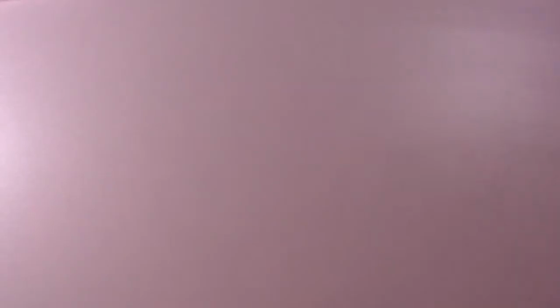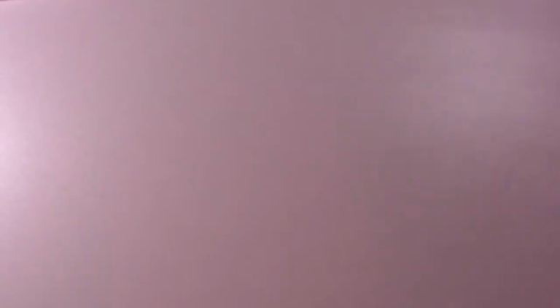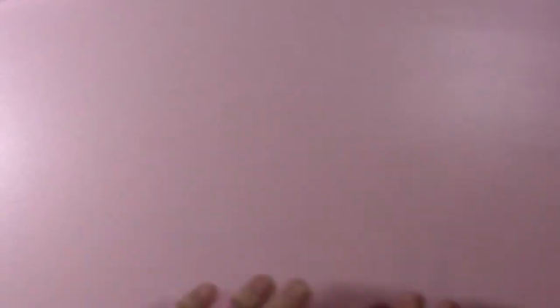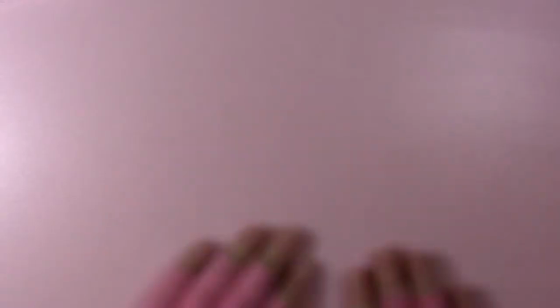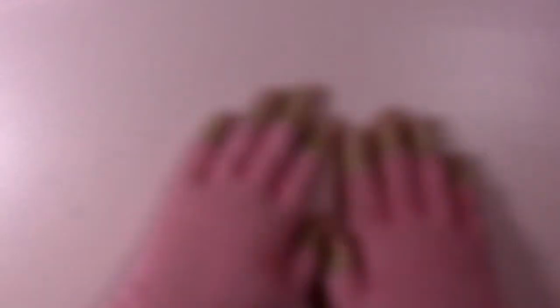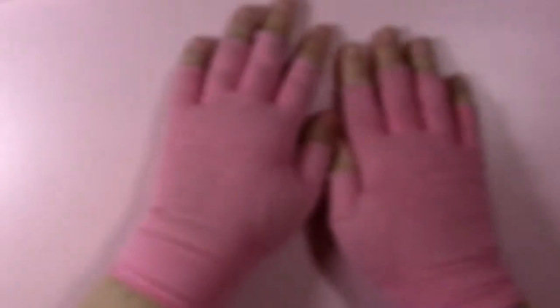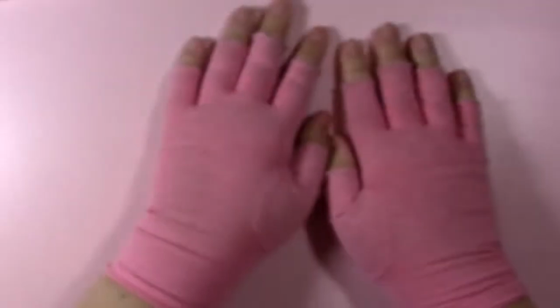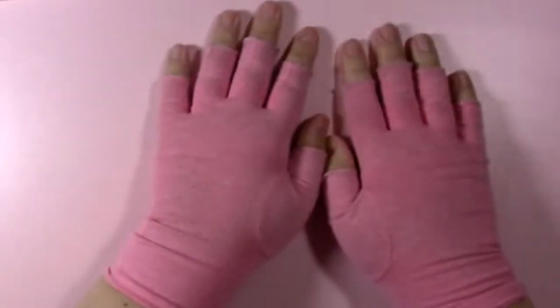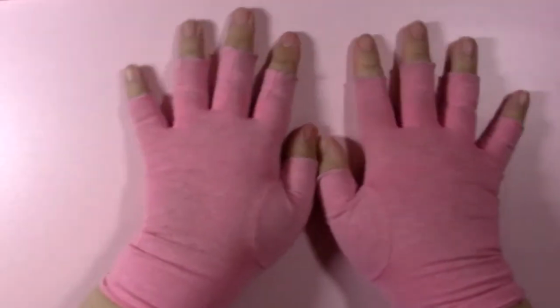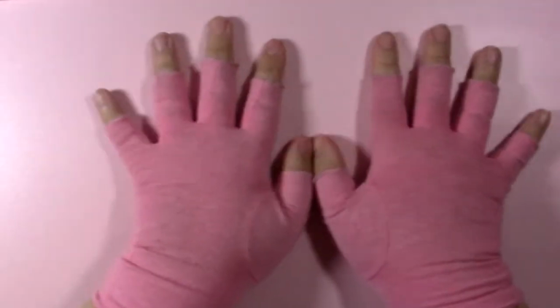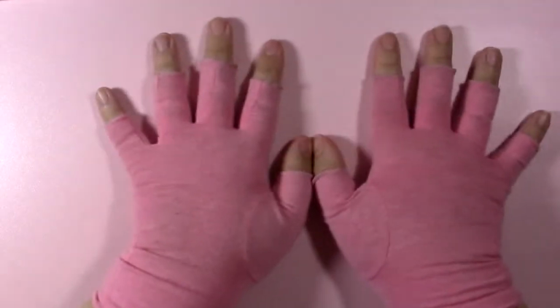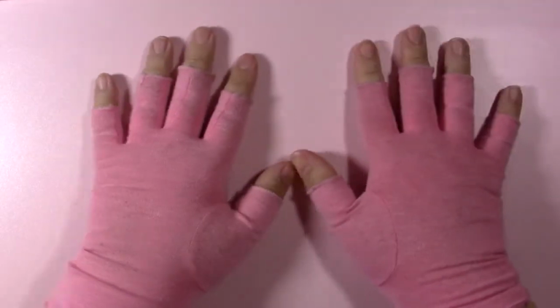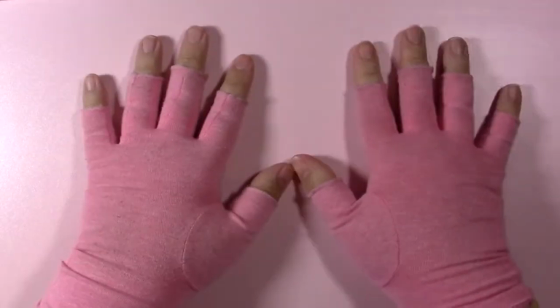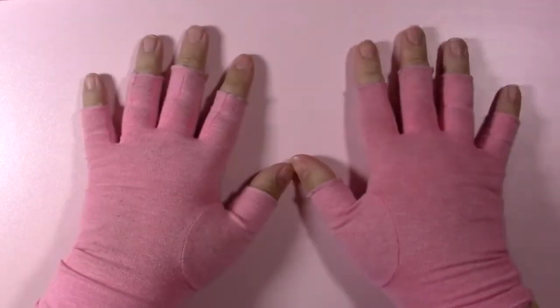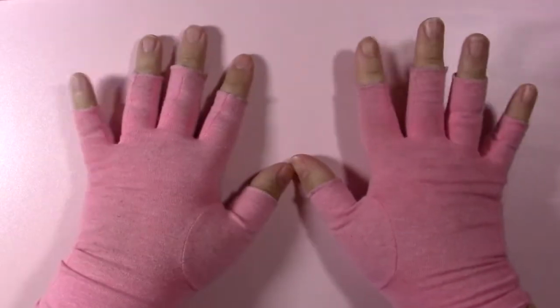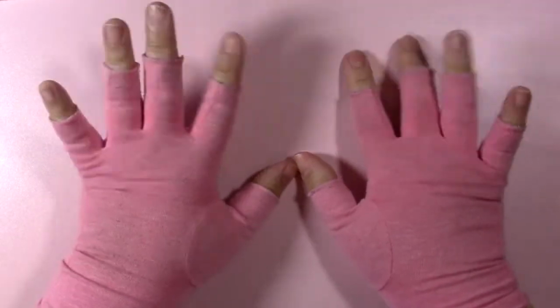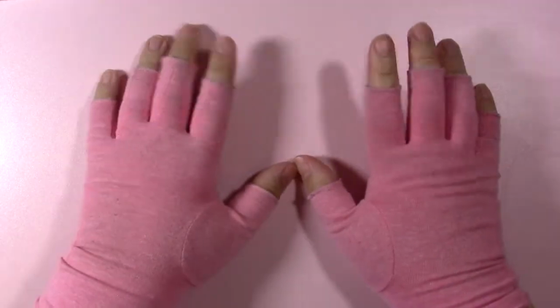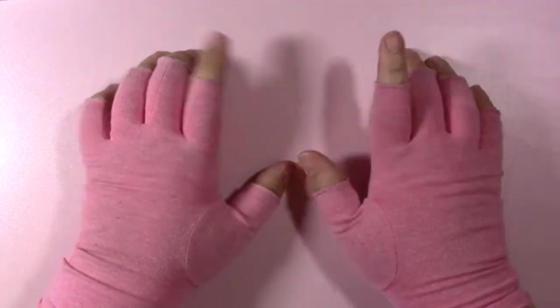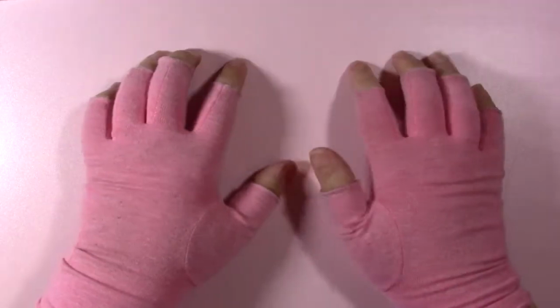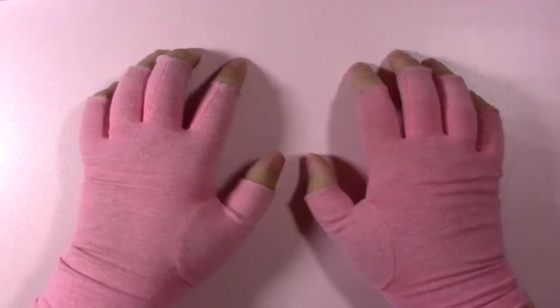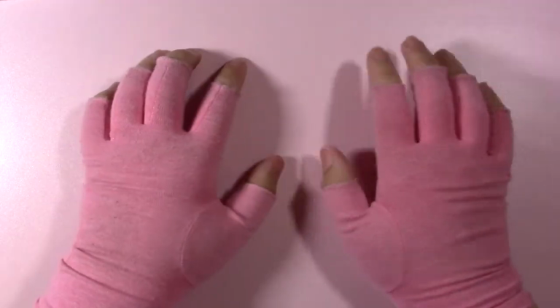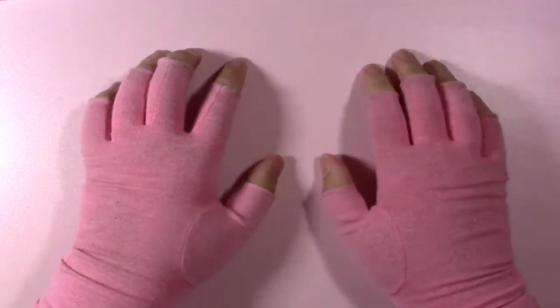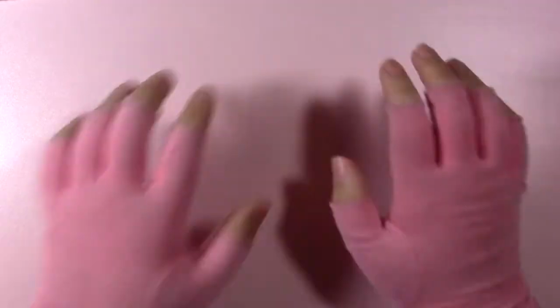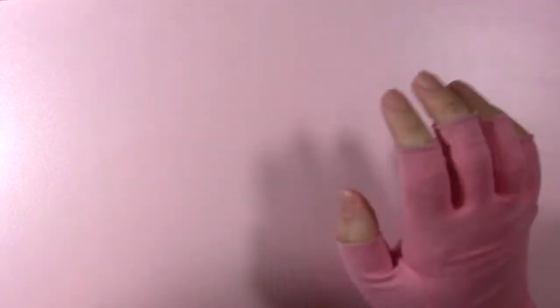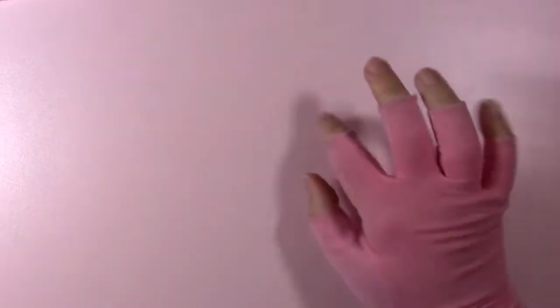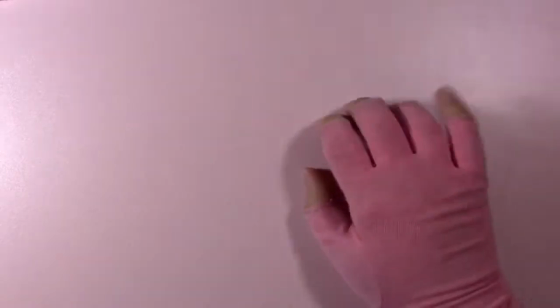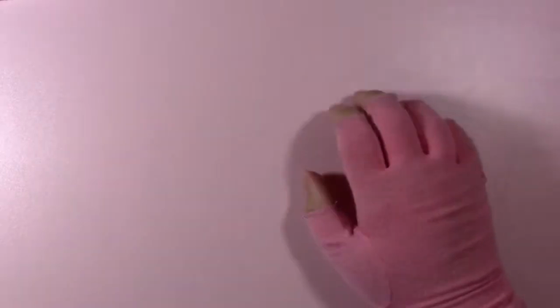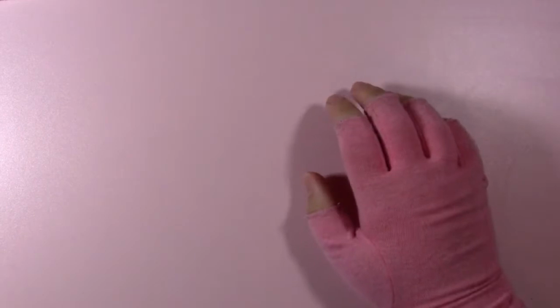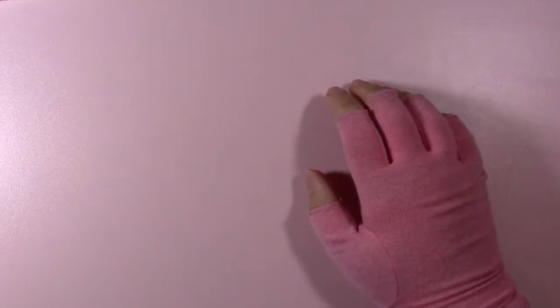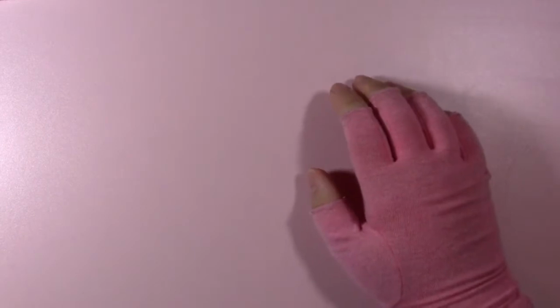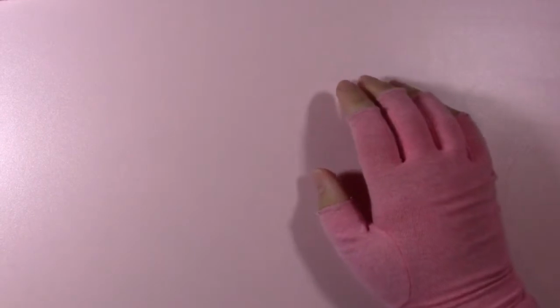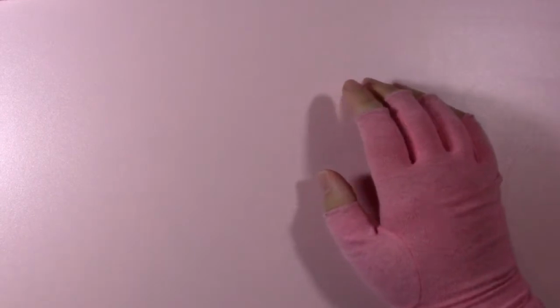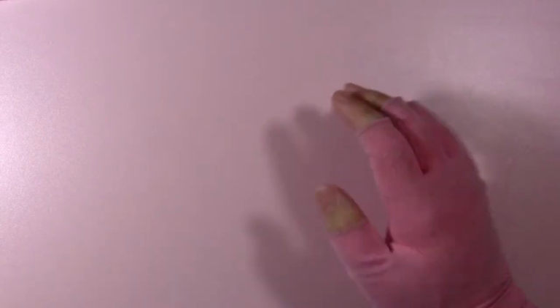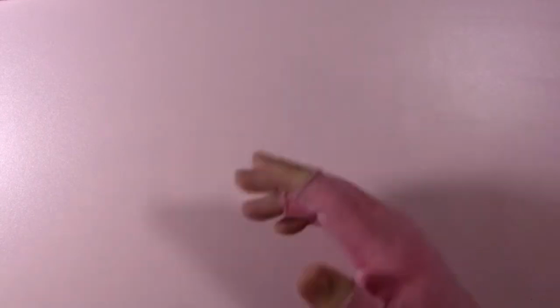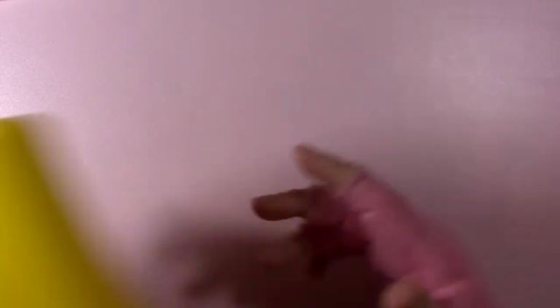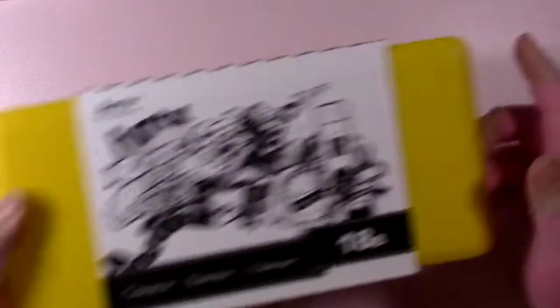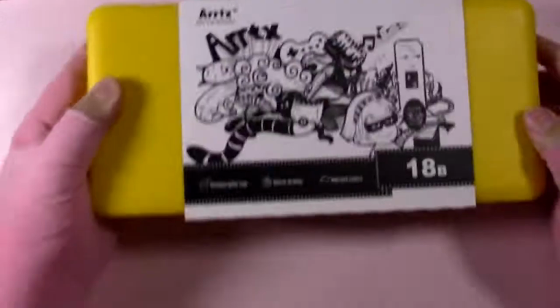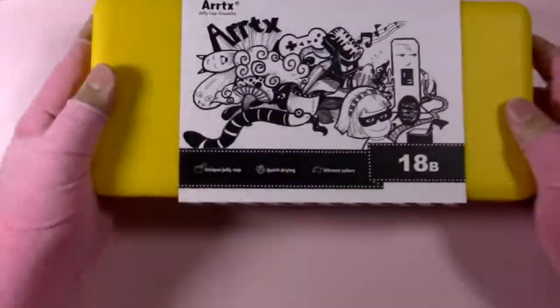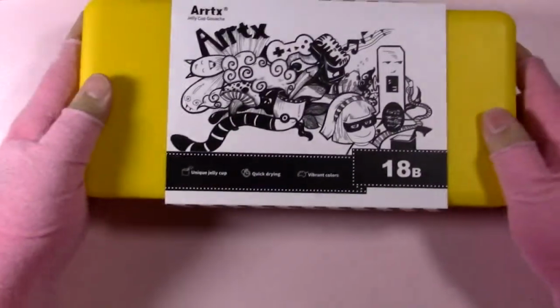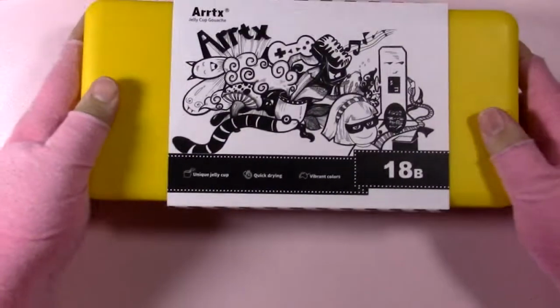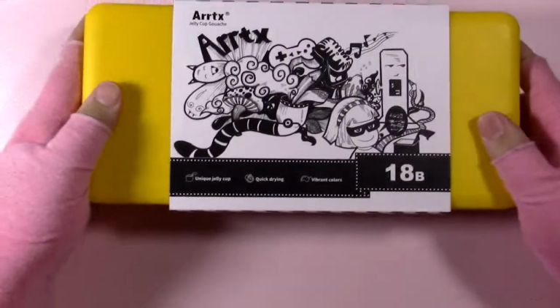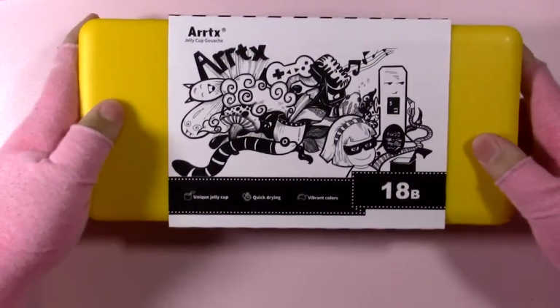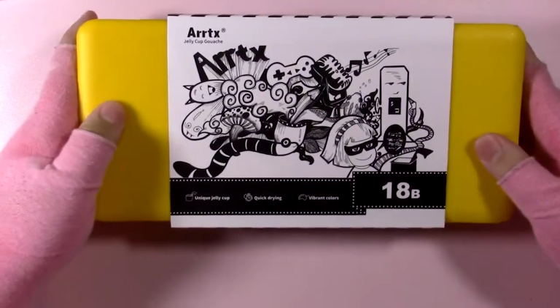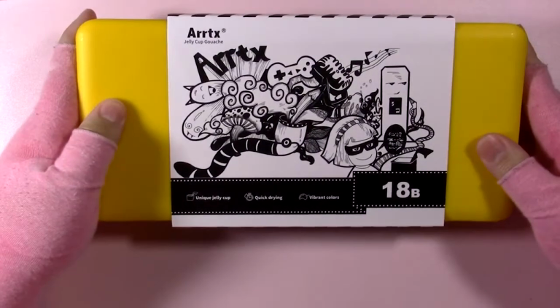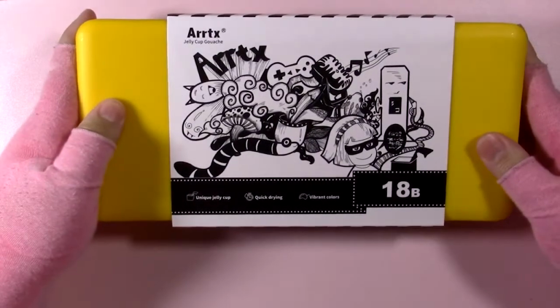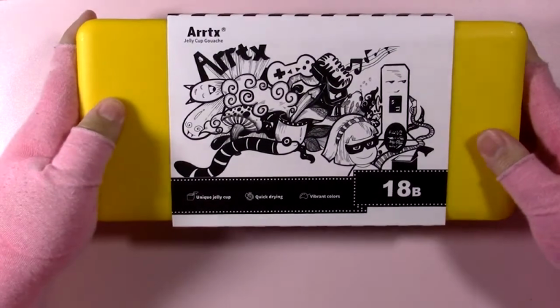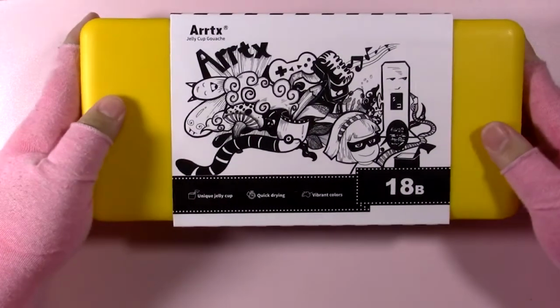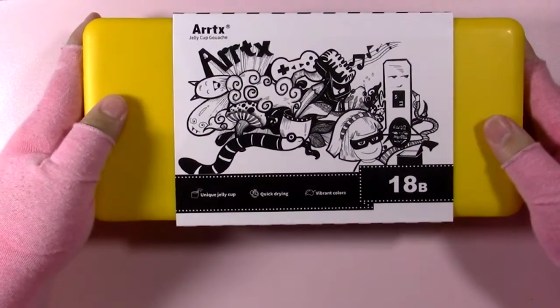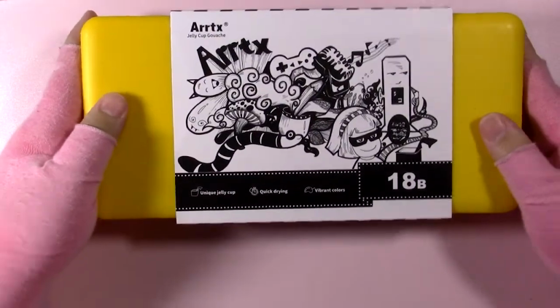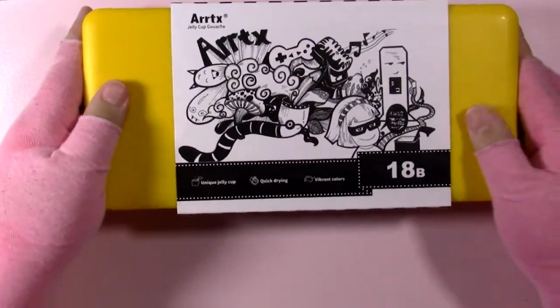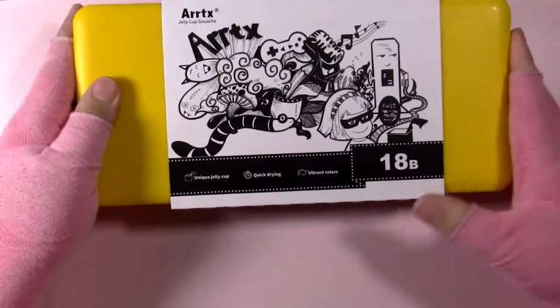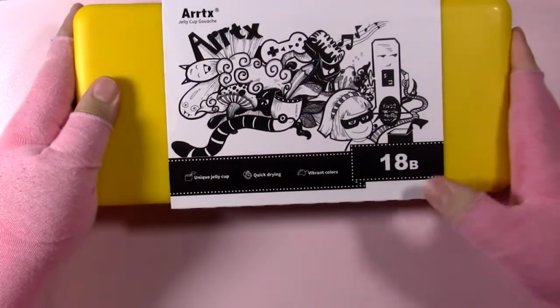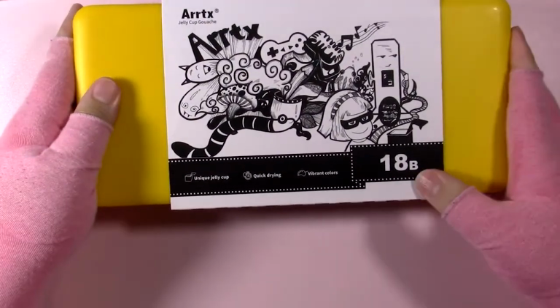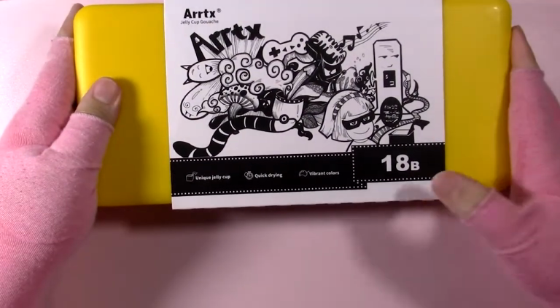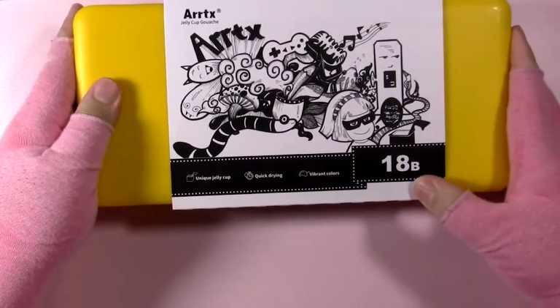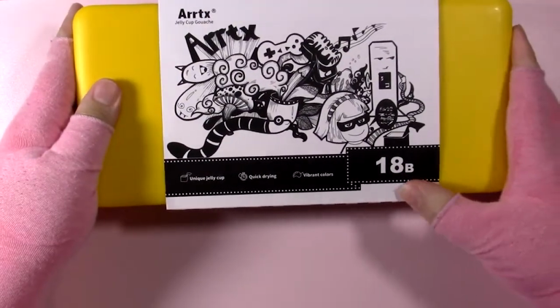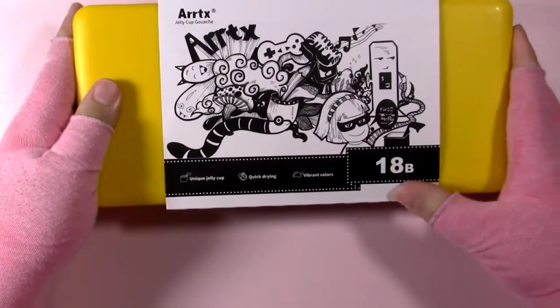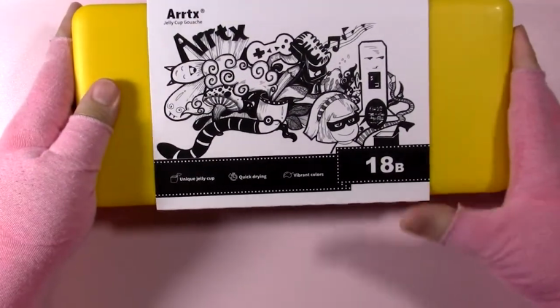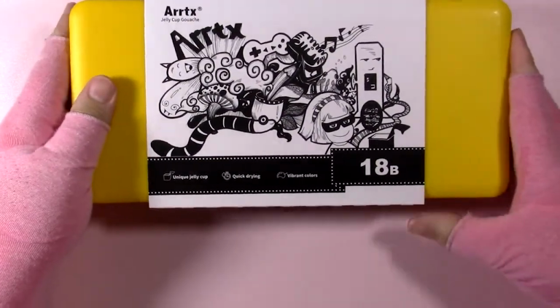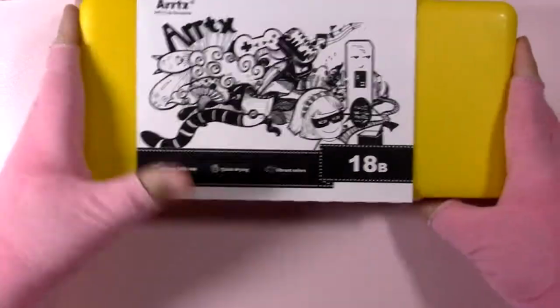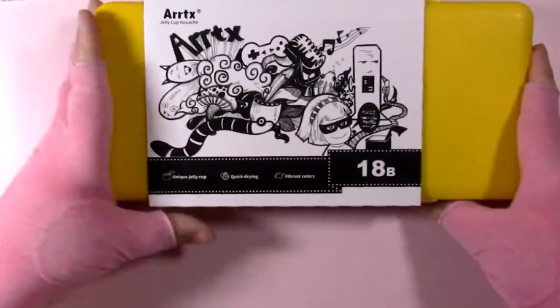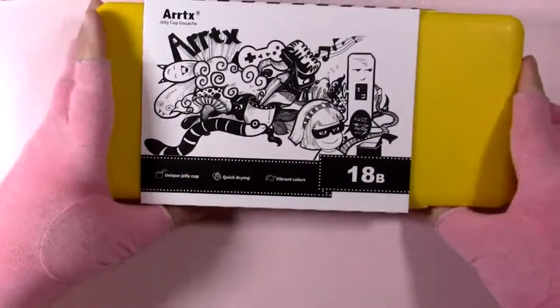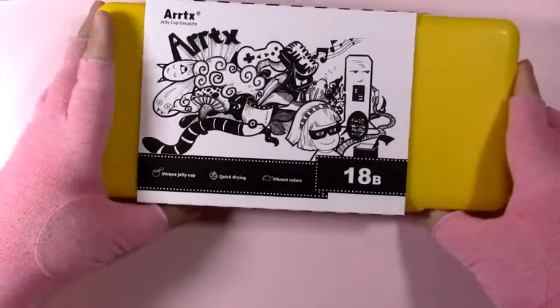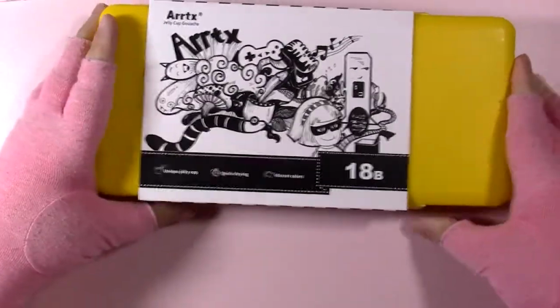Hello friends and welcome back! This week we're going to be taking a look at the Artex Jelly Gouache Set 18B.